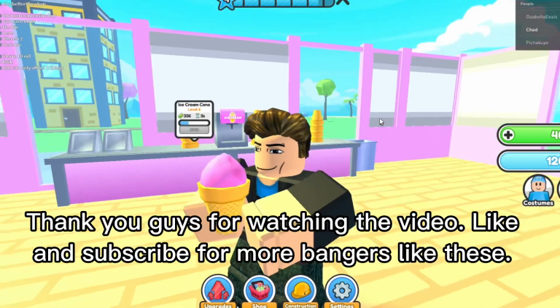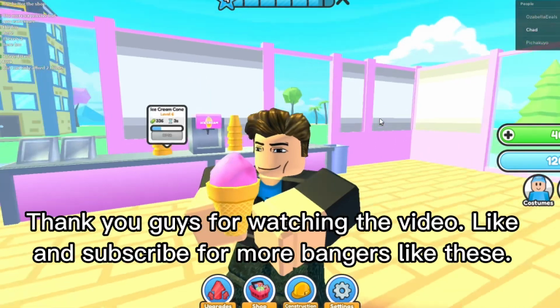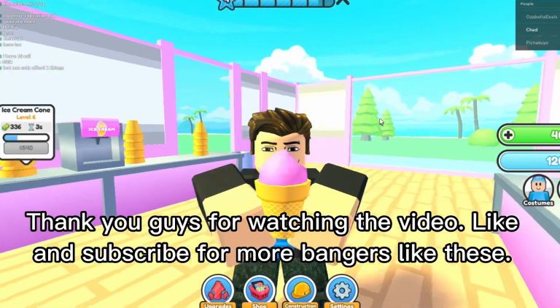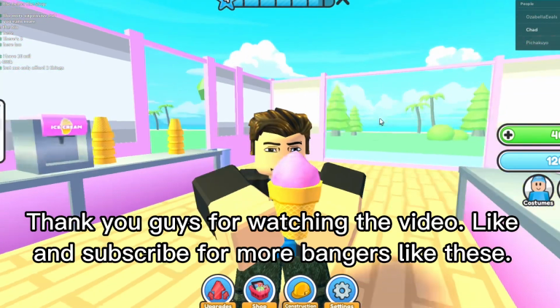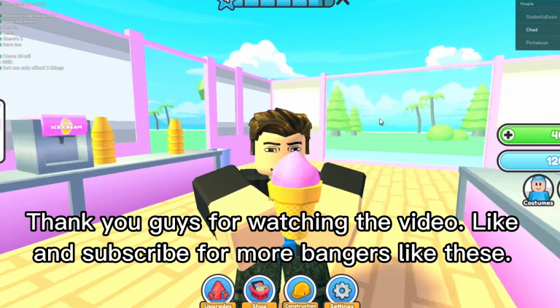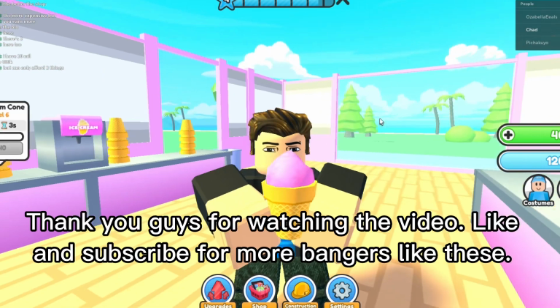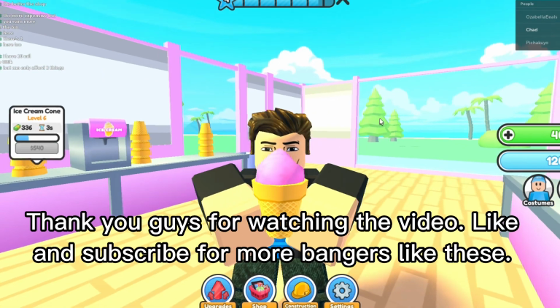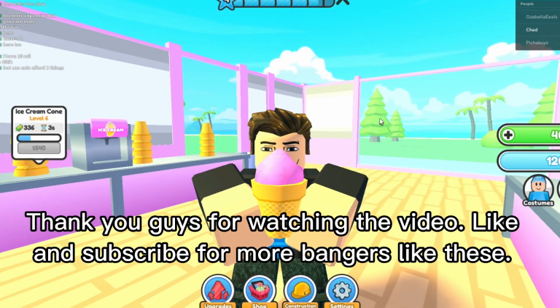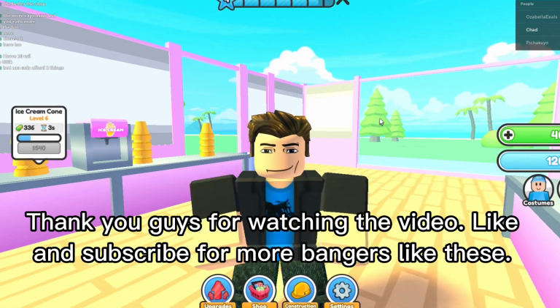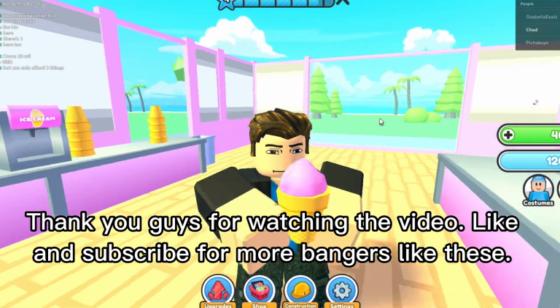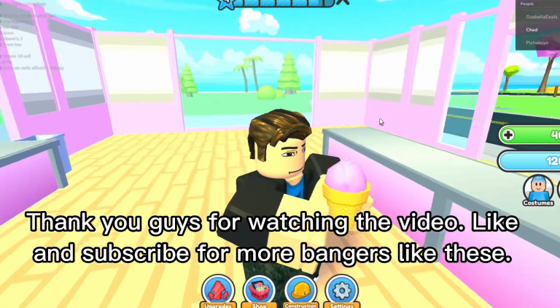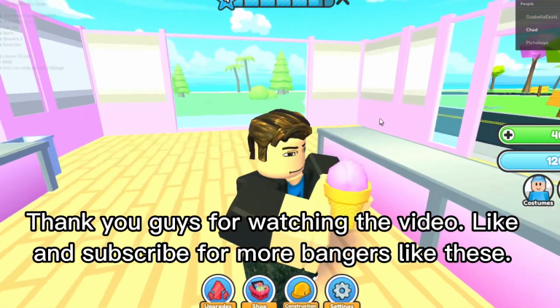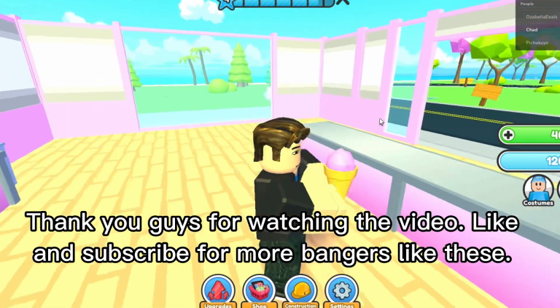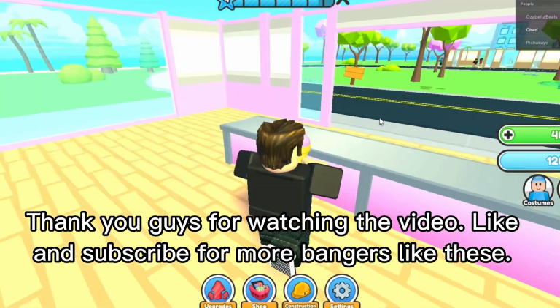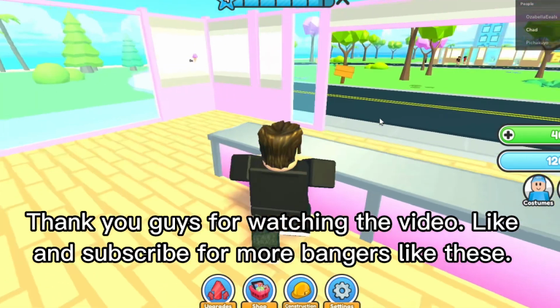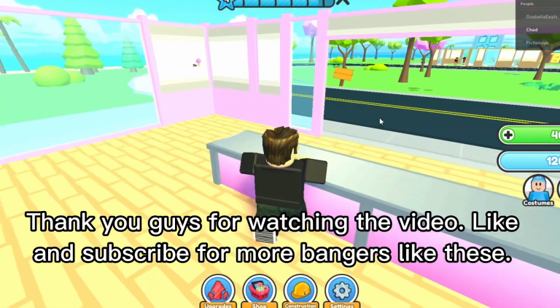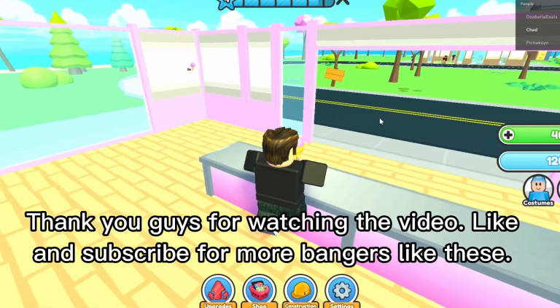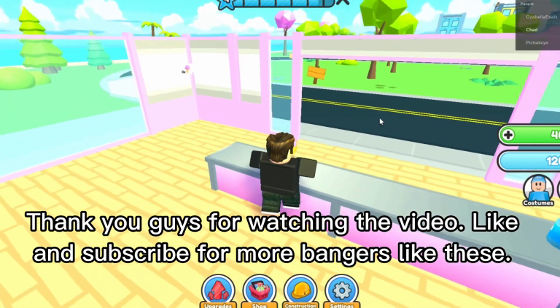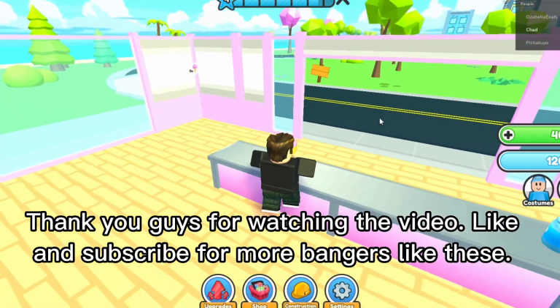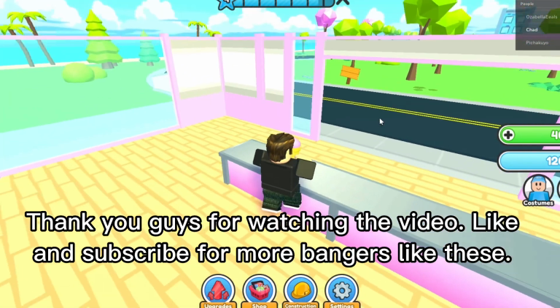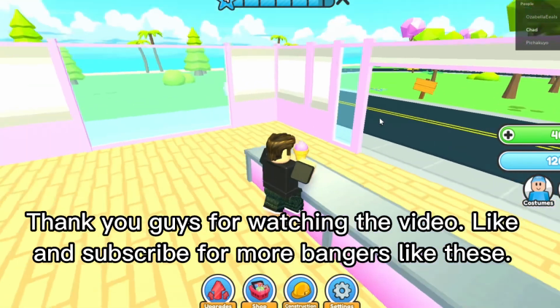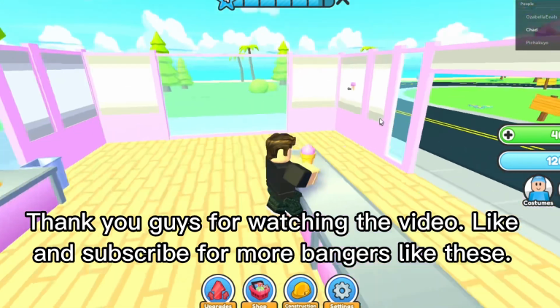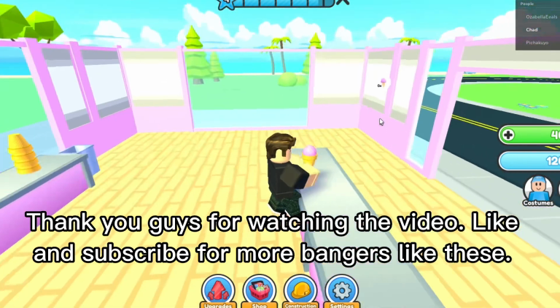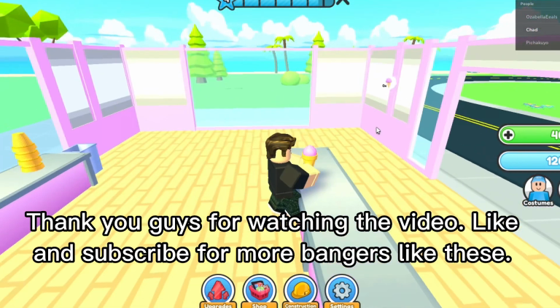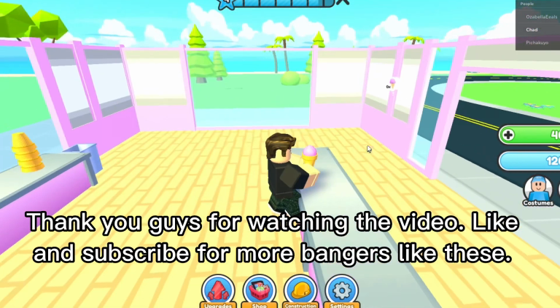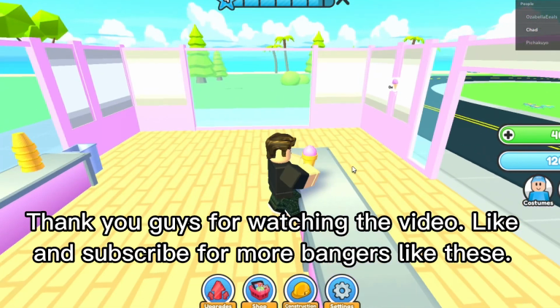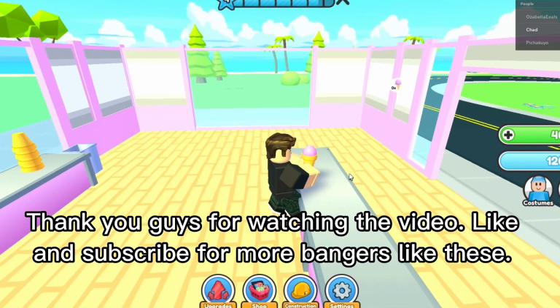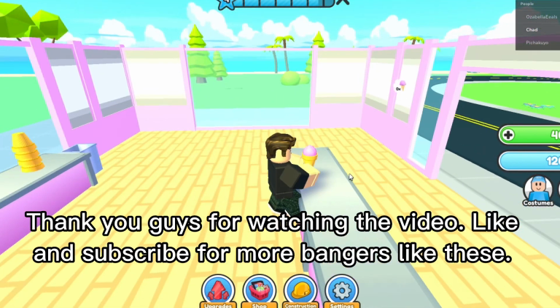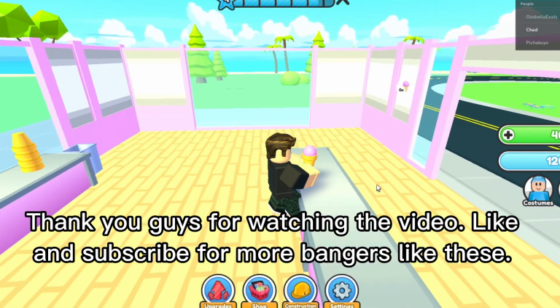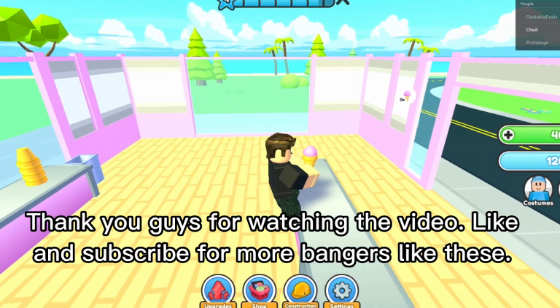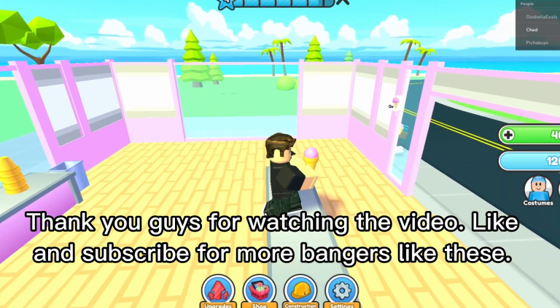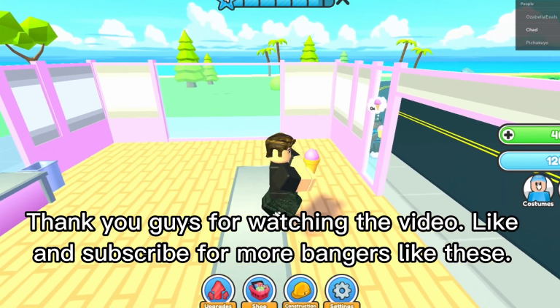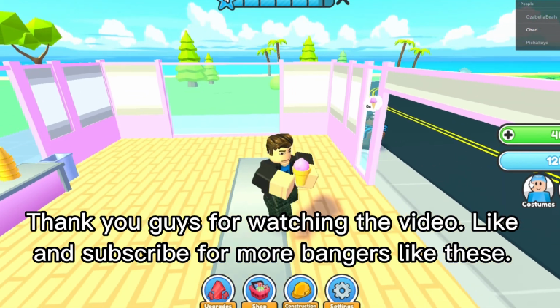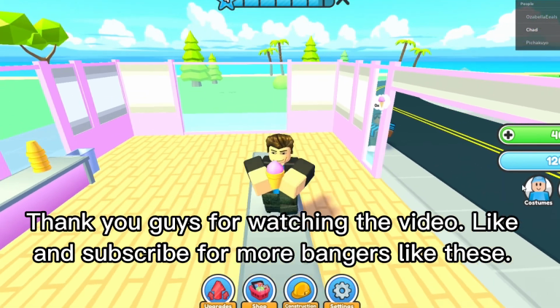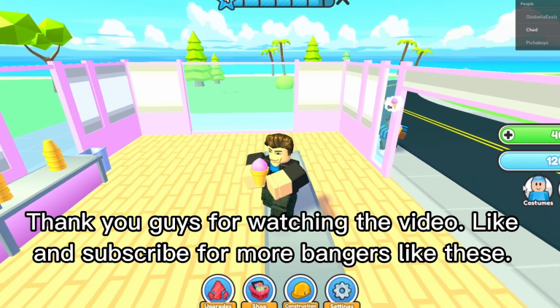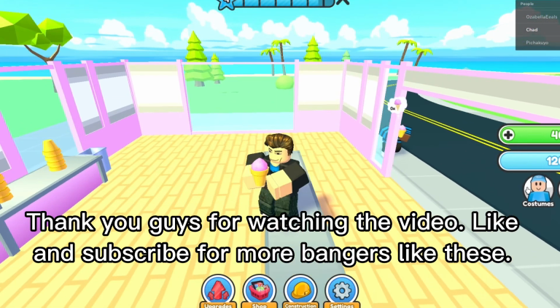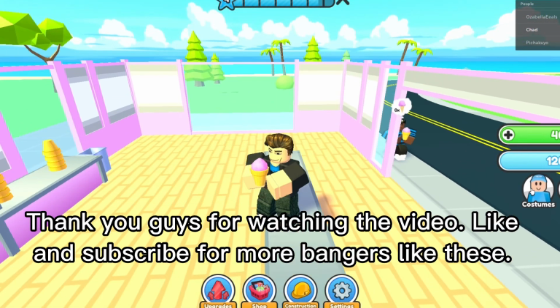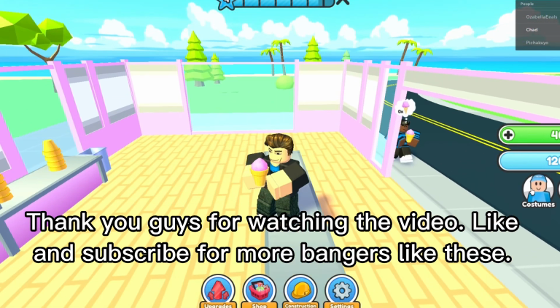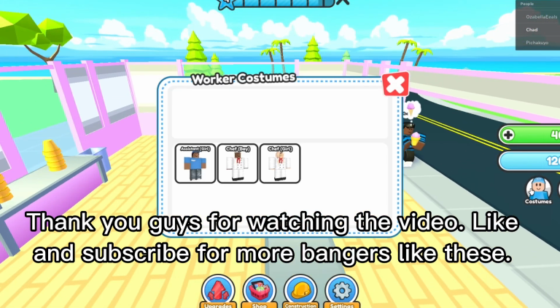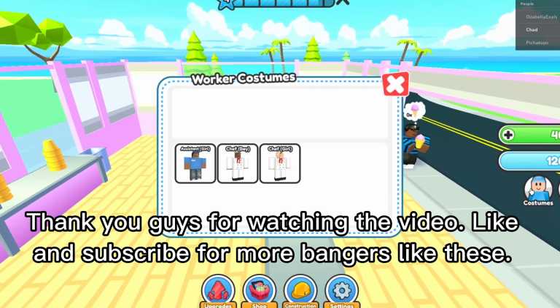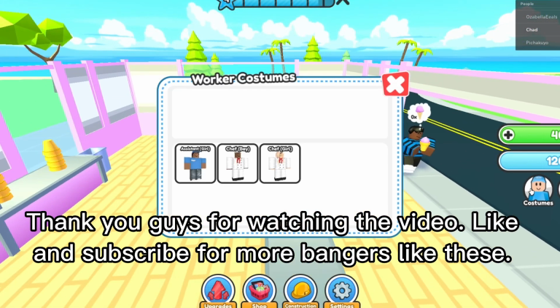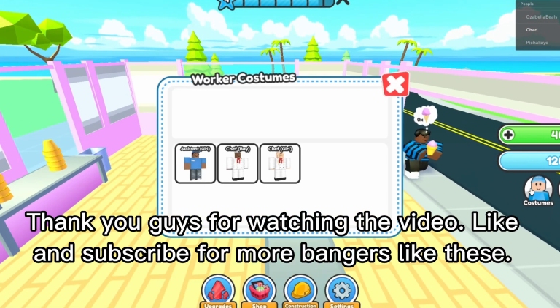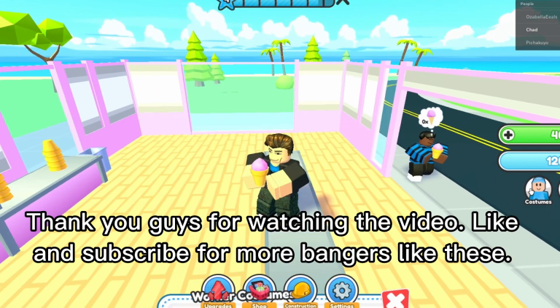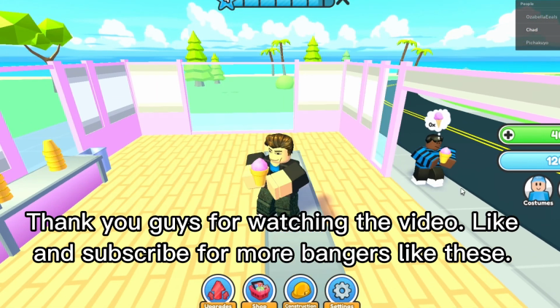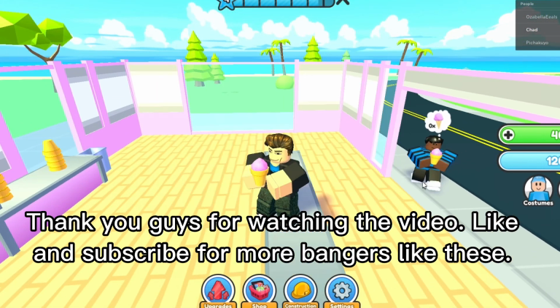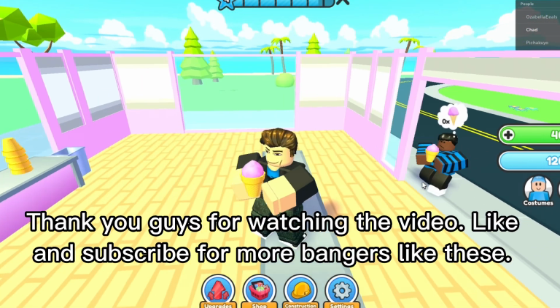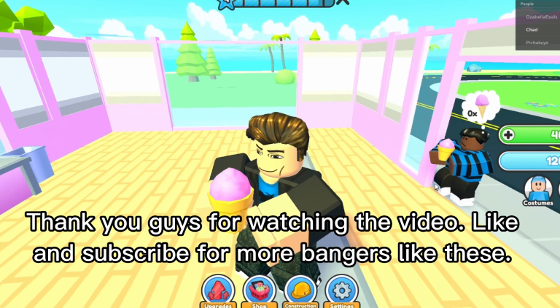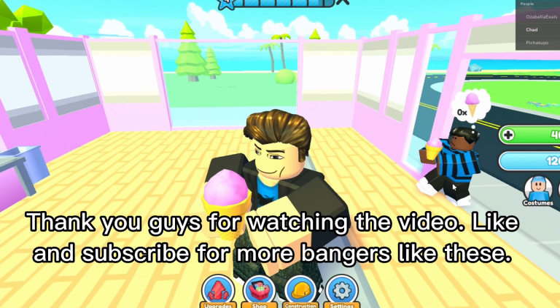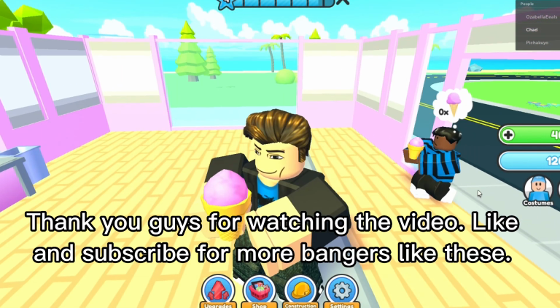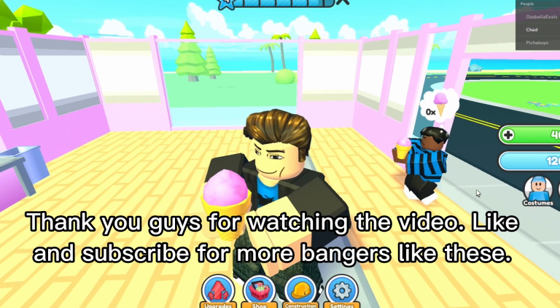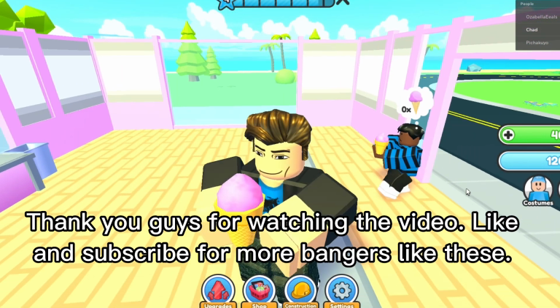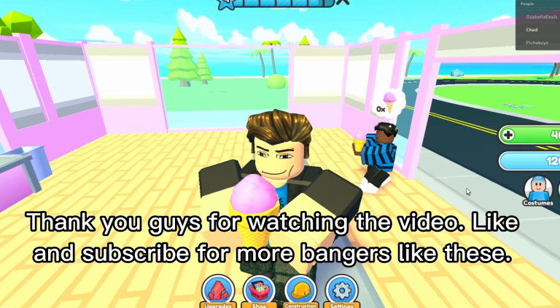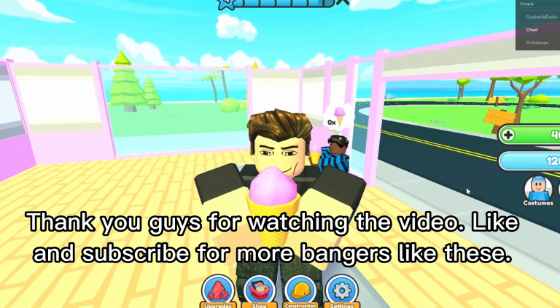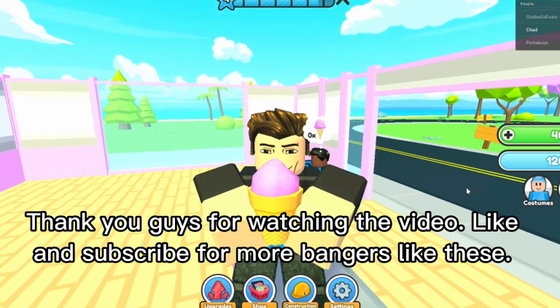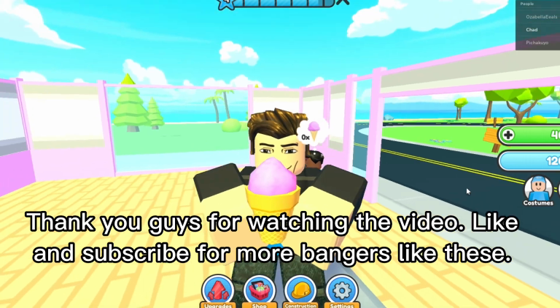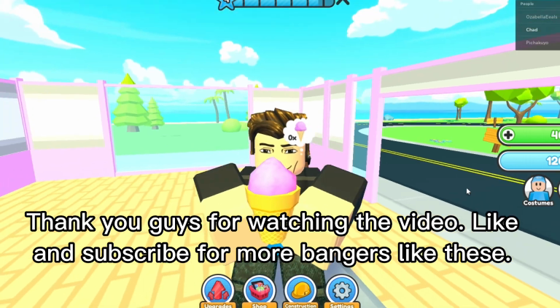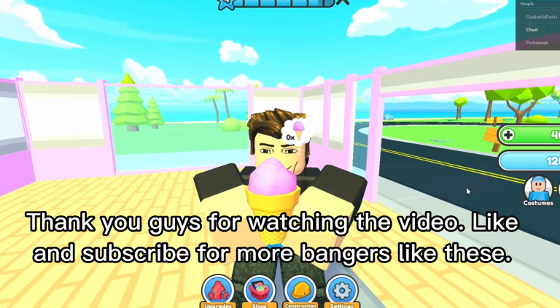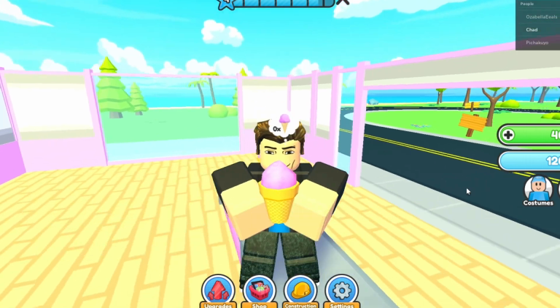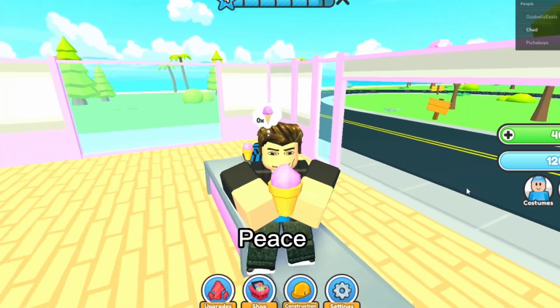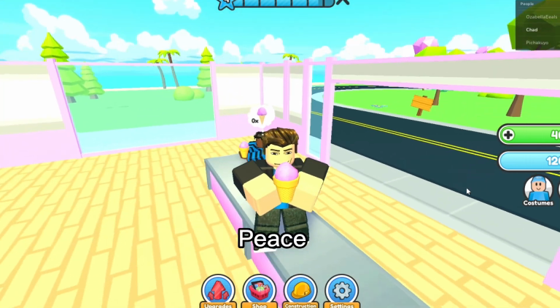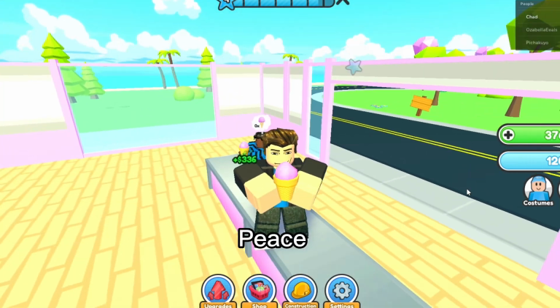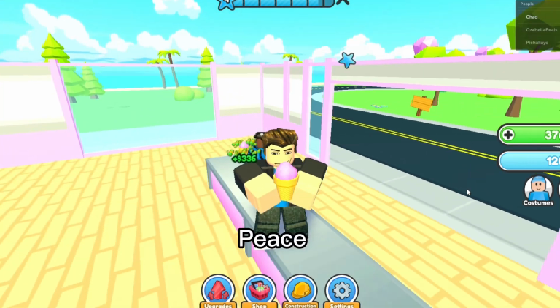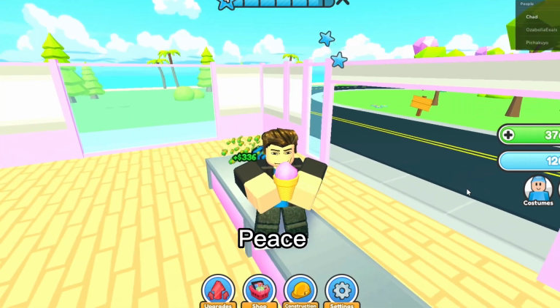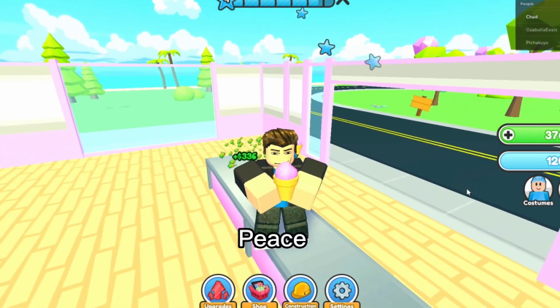Thank you guys for watching the video. Like and subscribe for more bangers like these. Peace.